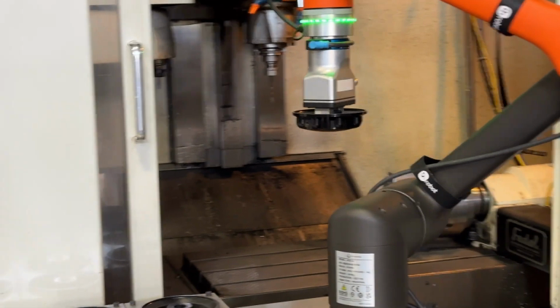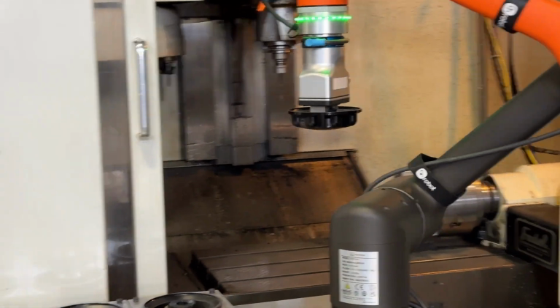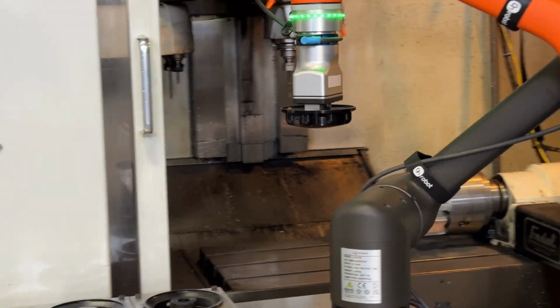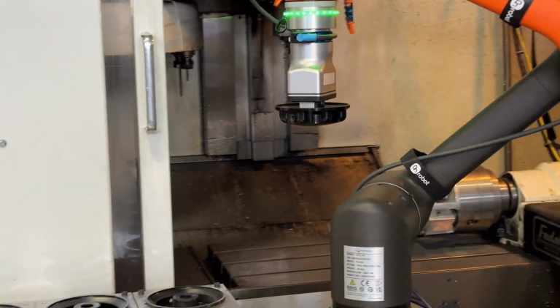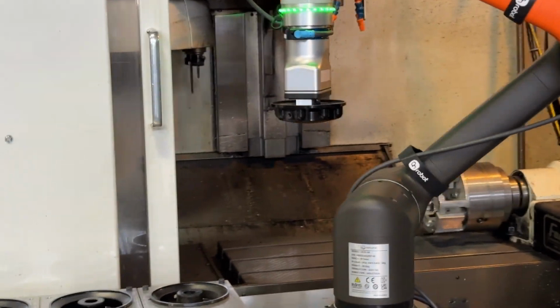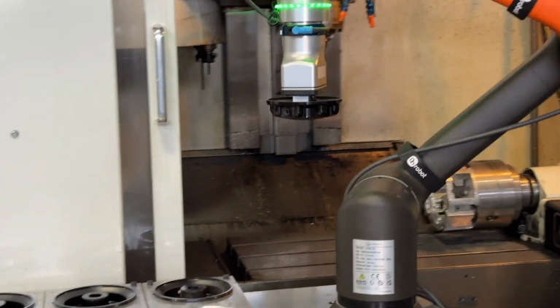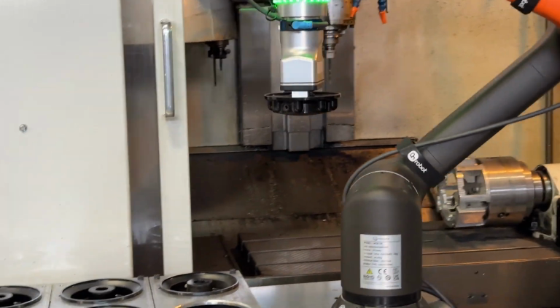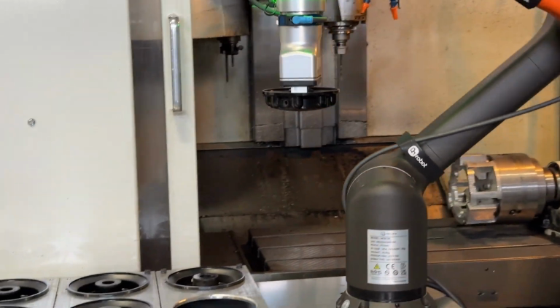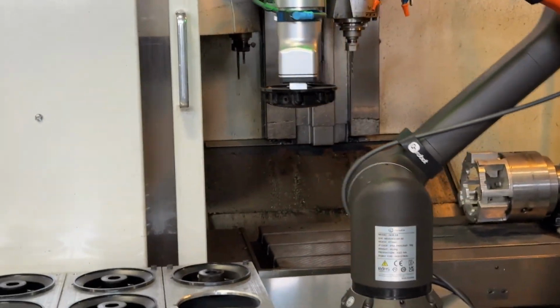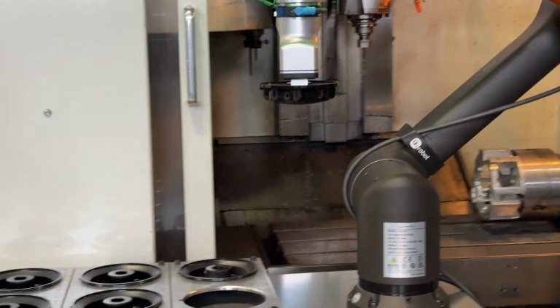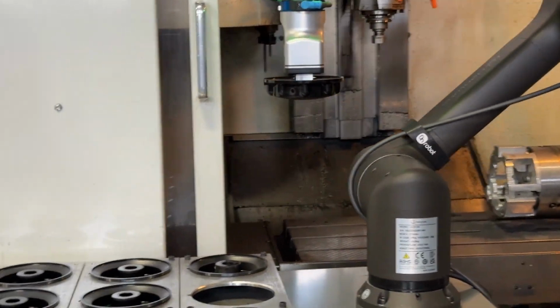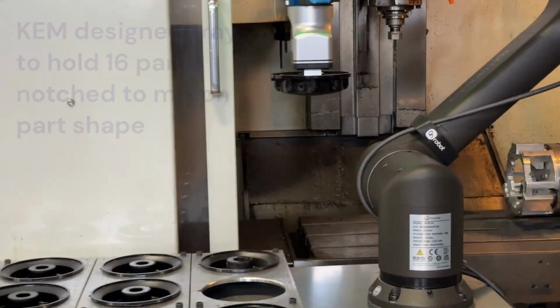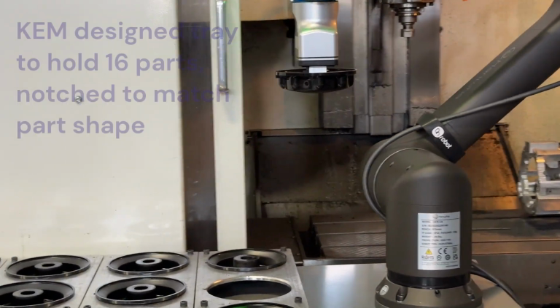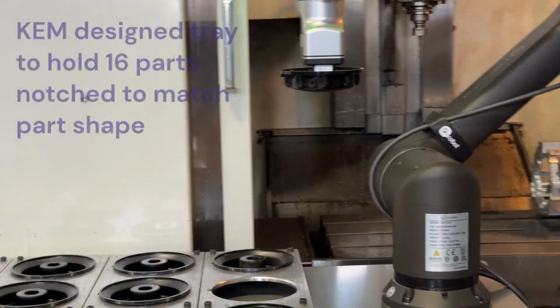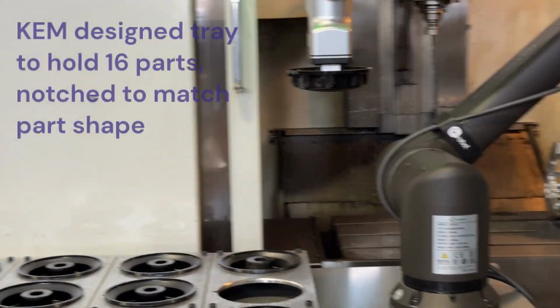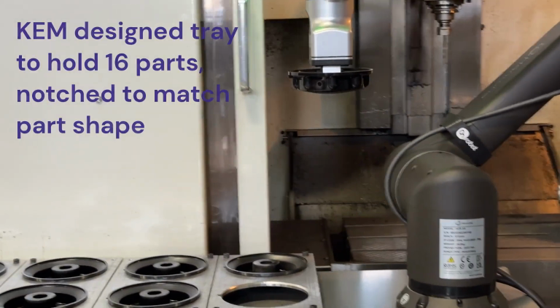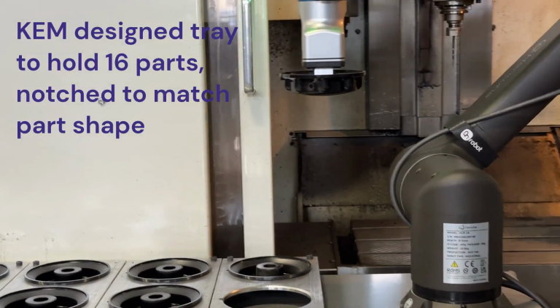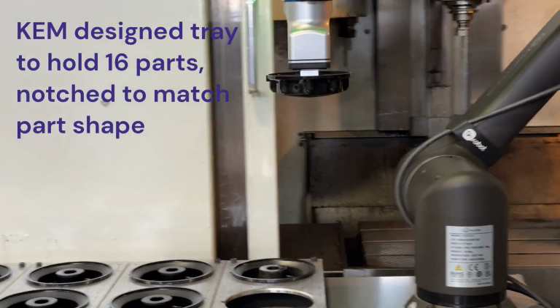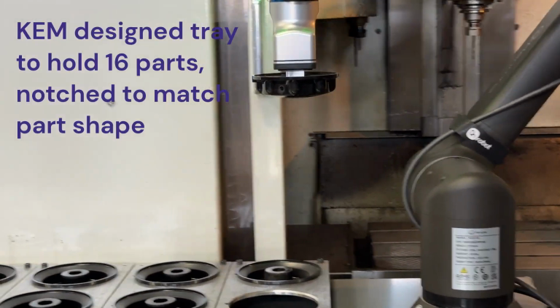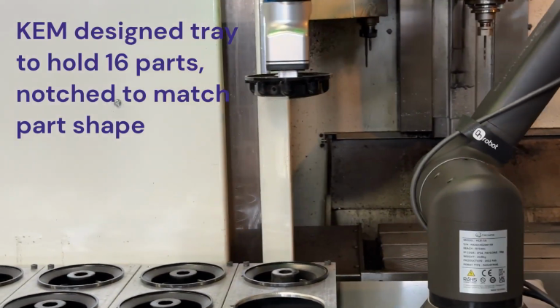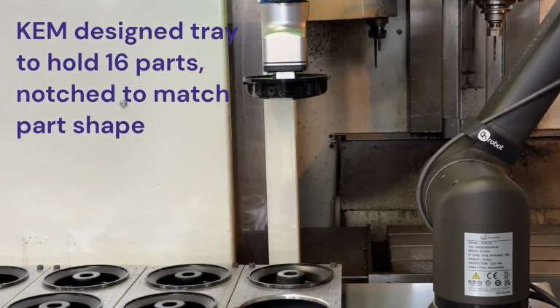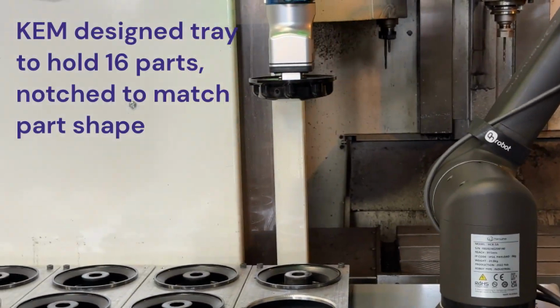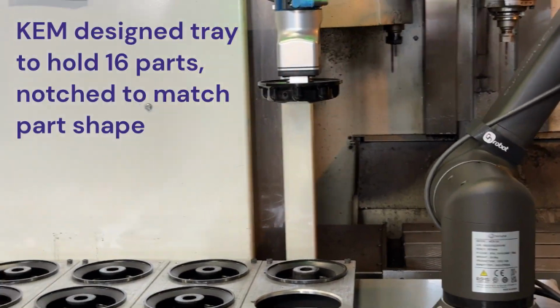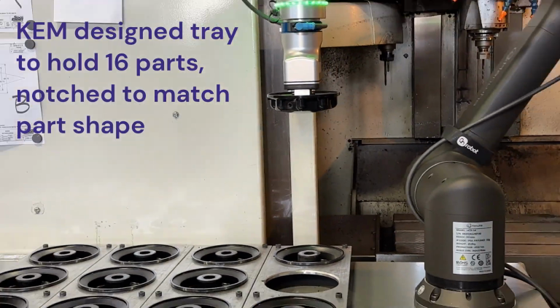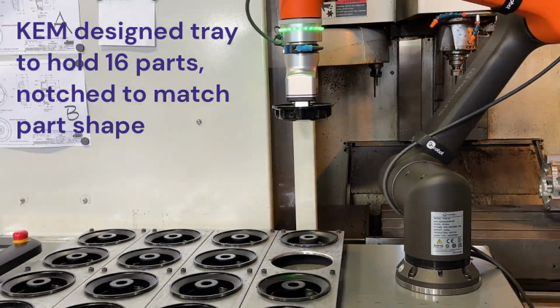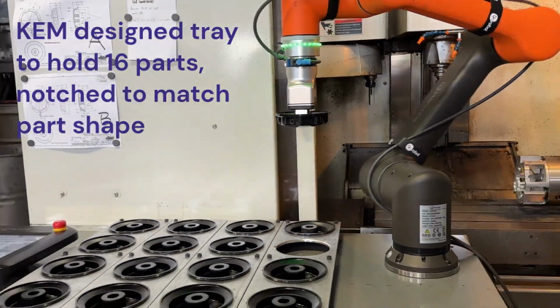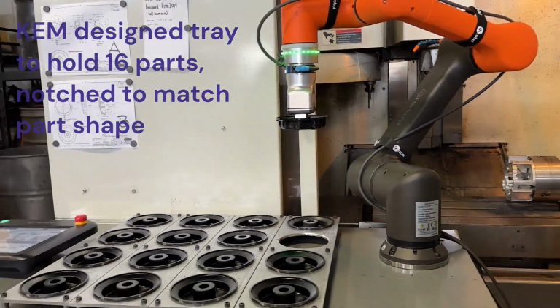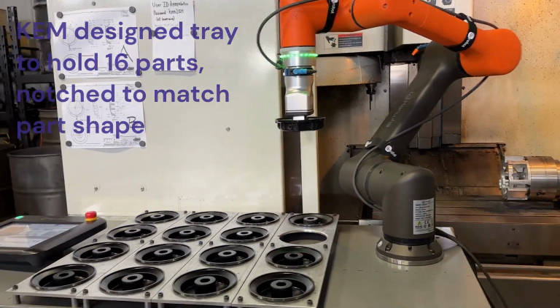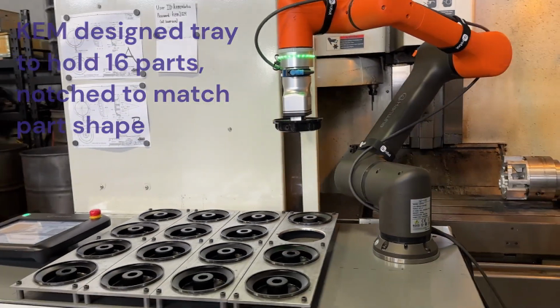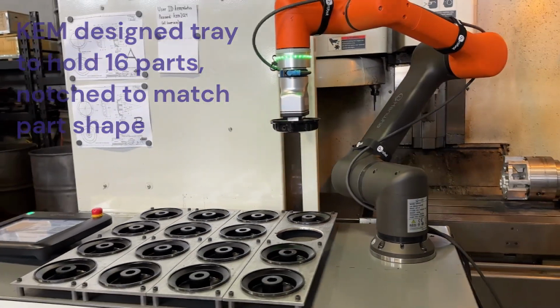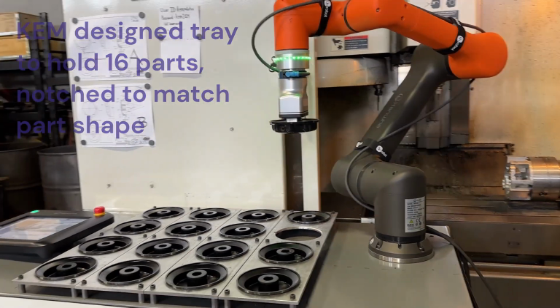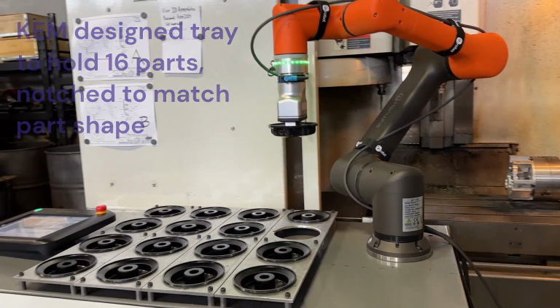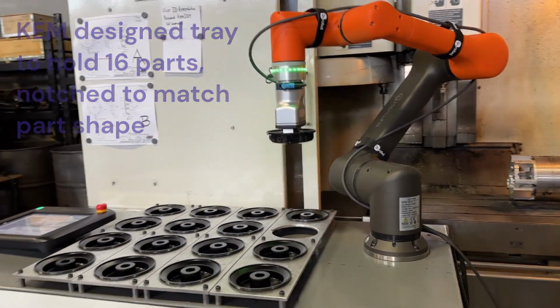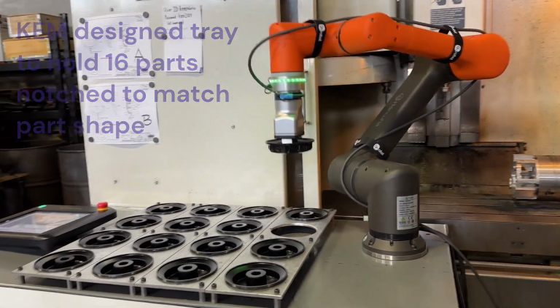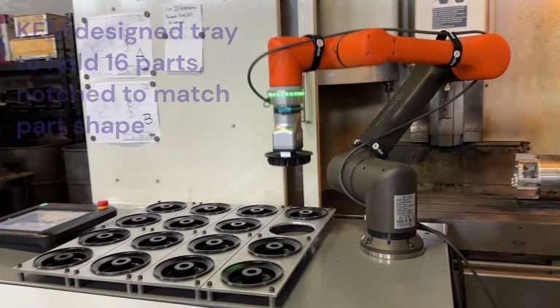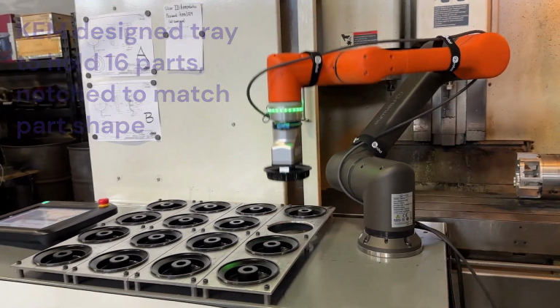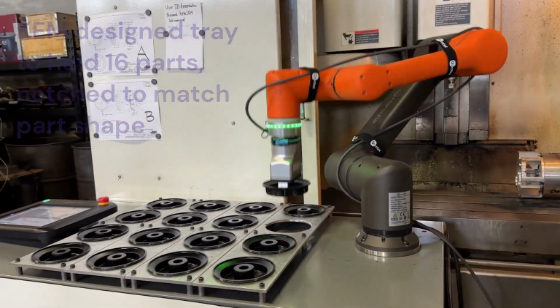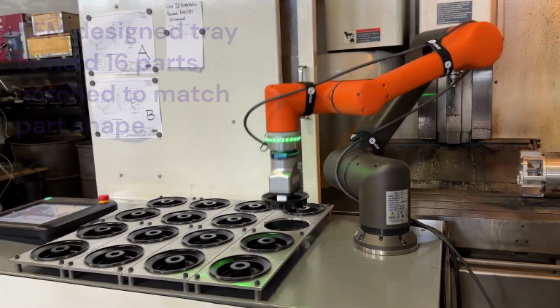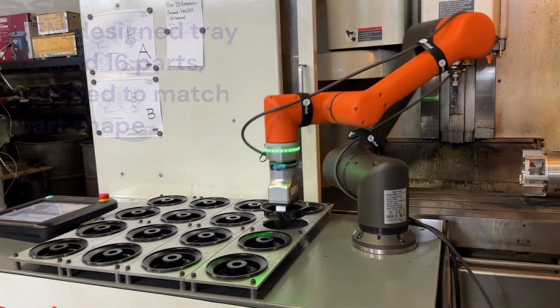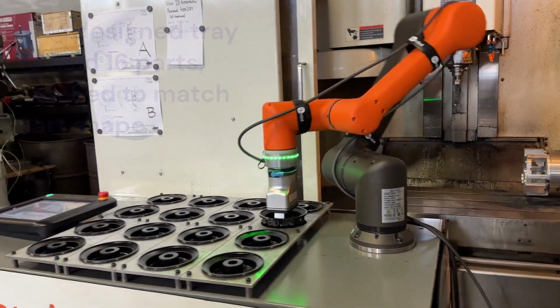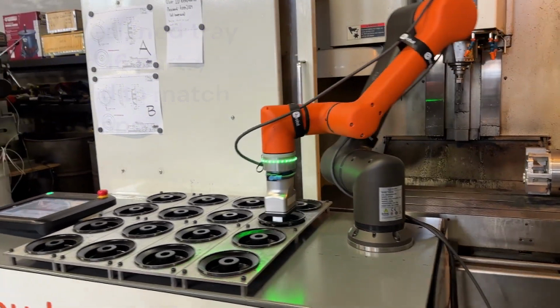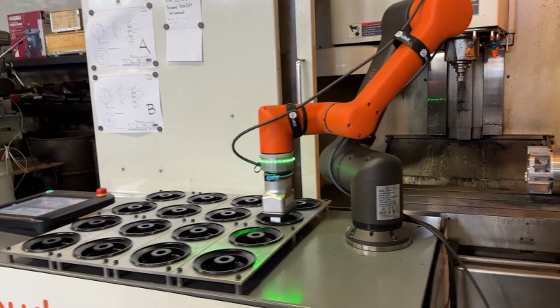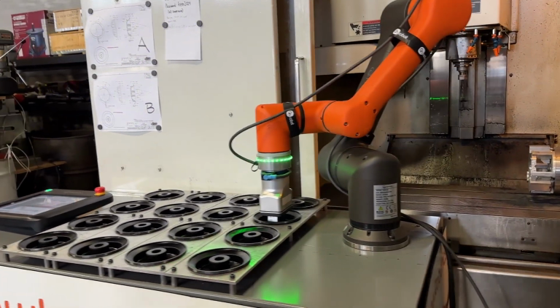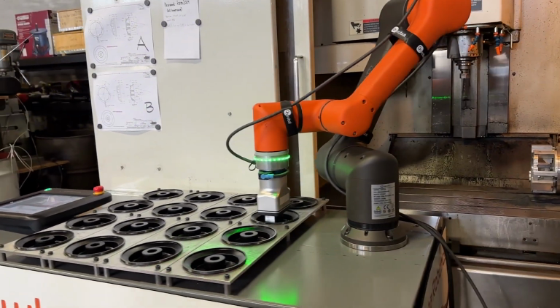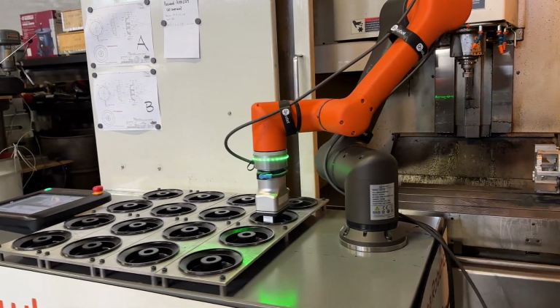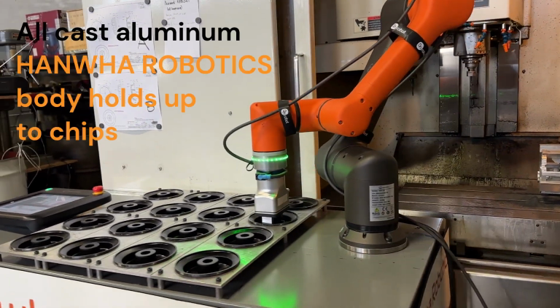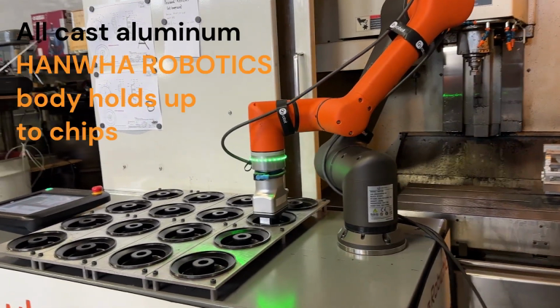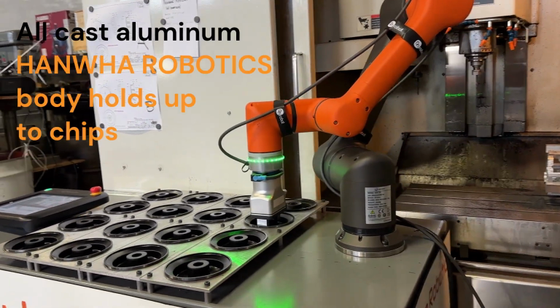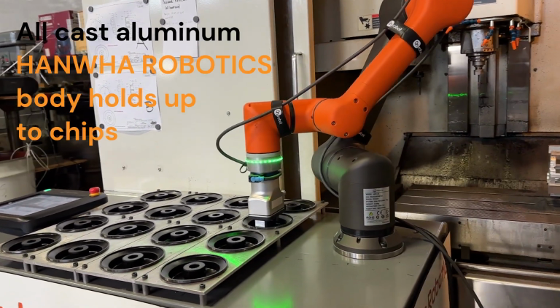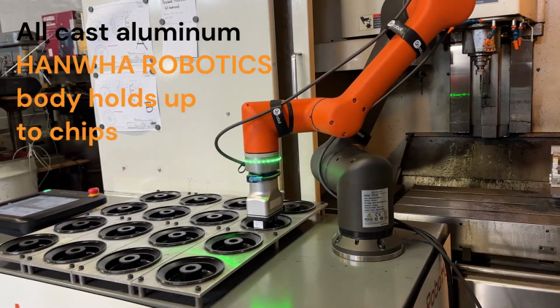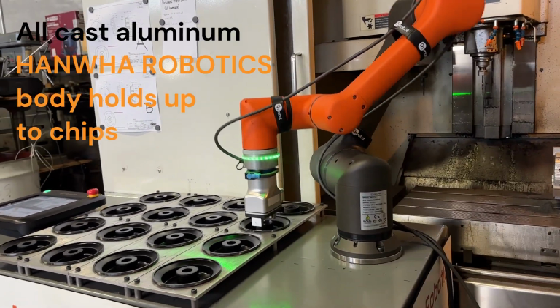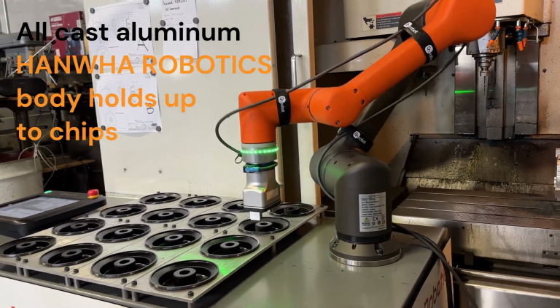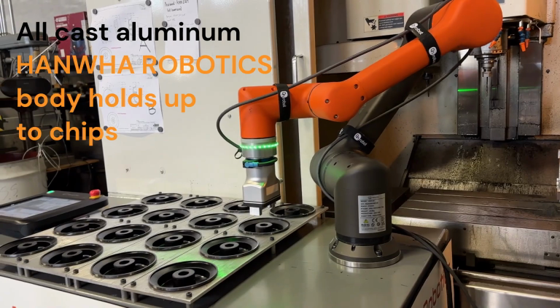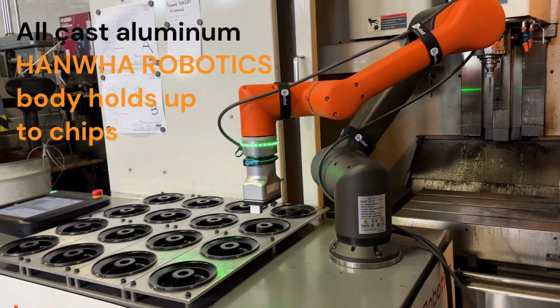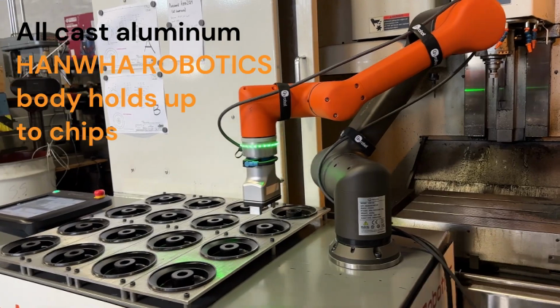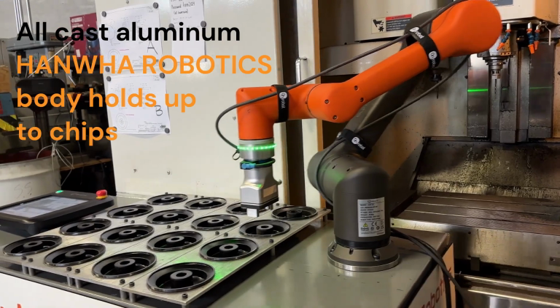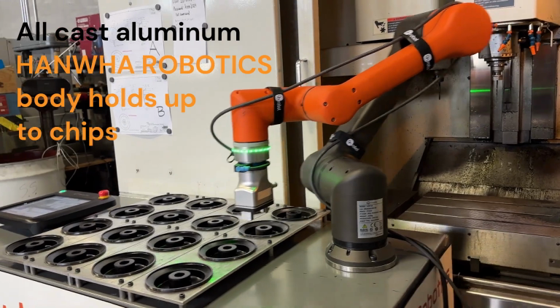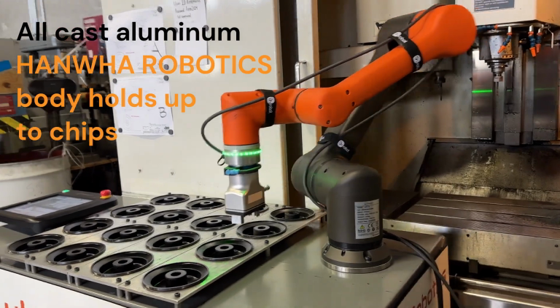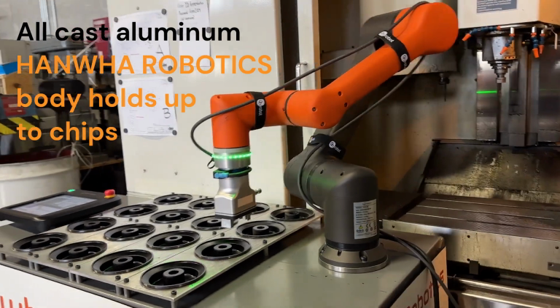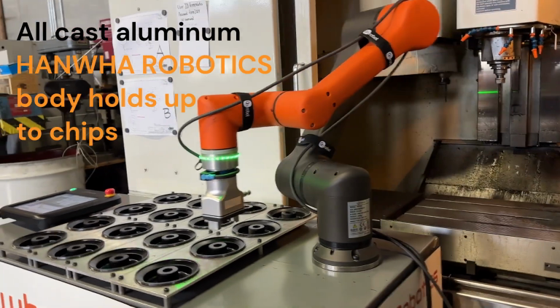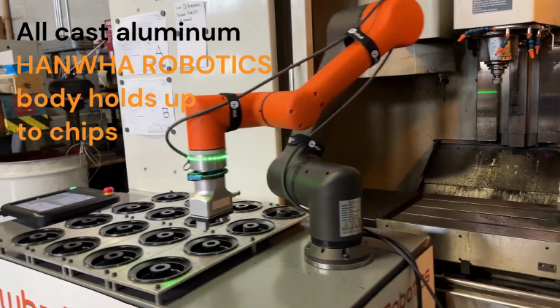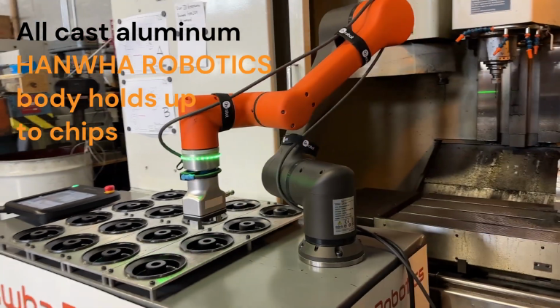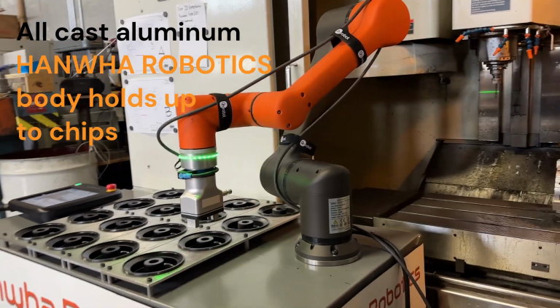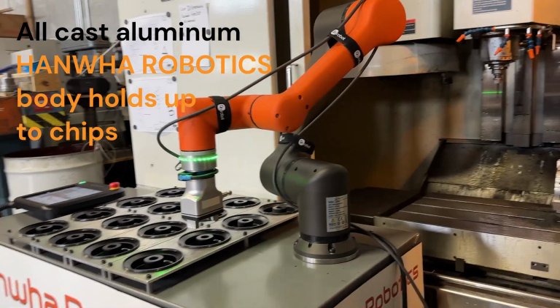First thing we do is position the table with the robot on it and bolt it to the machine, so we know it's in the same spot each time.